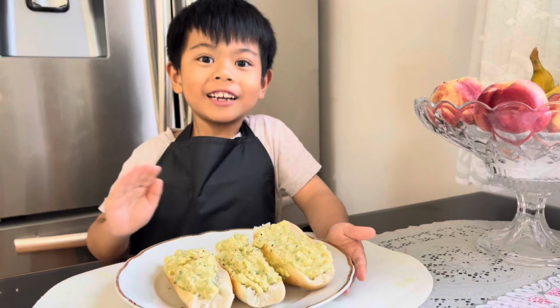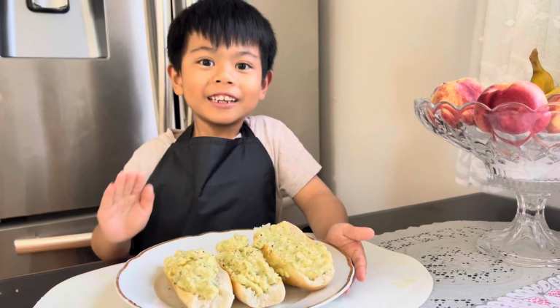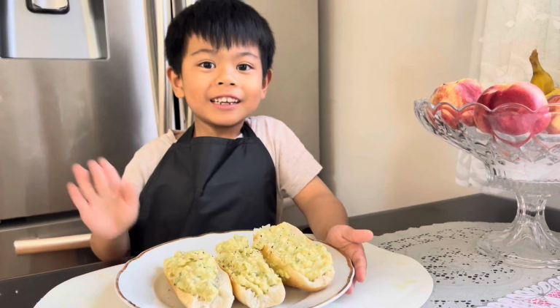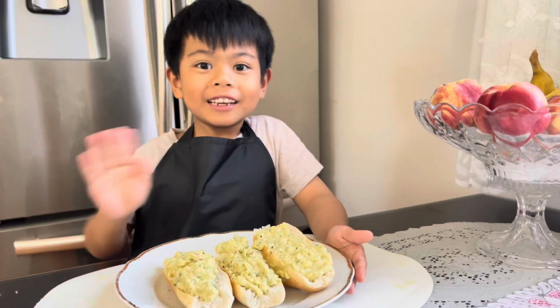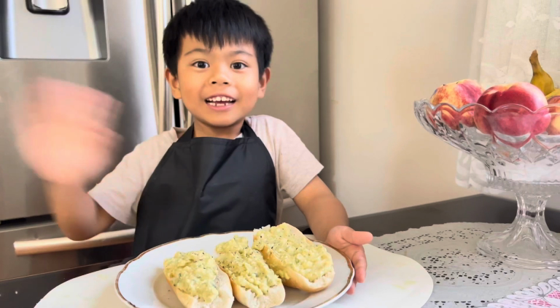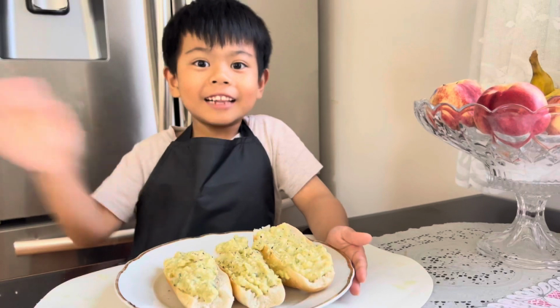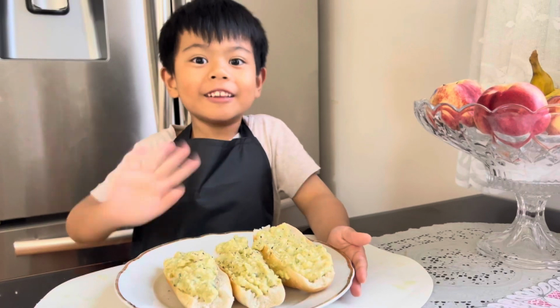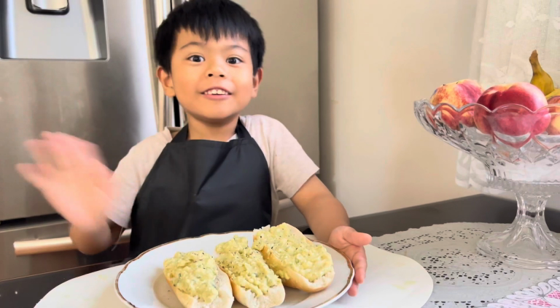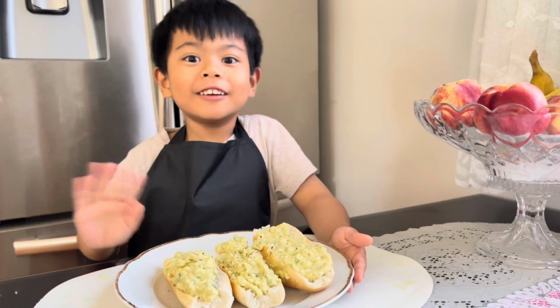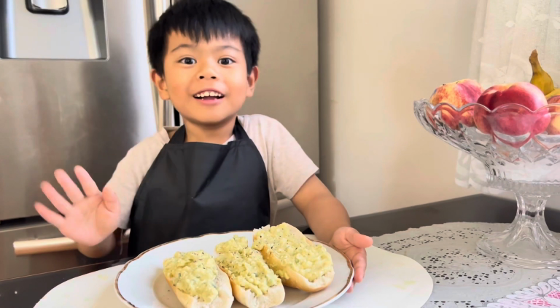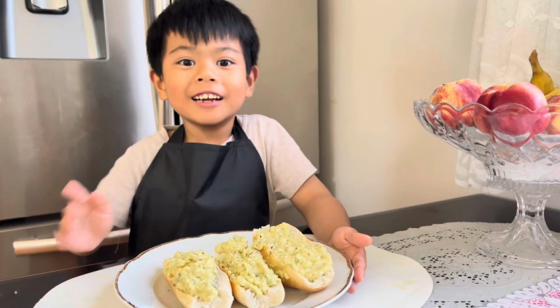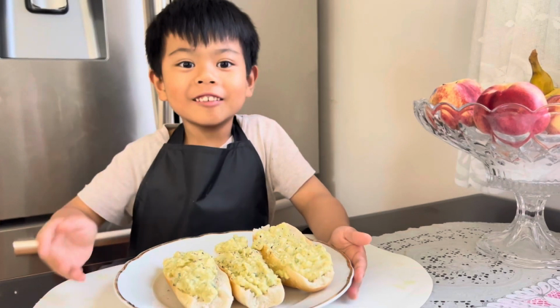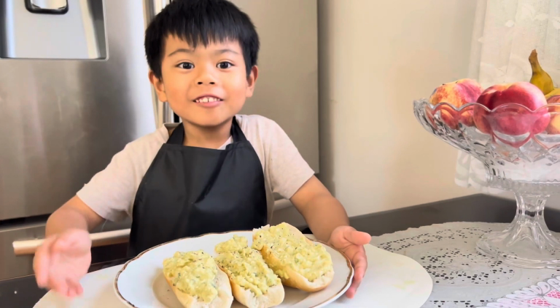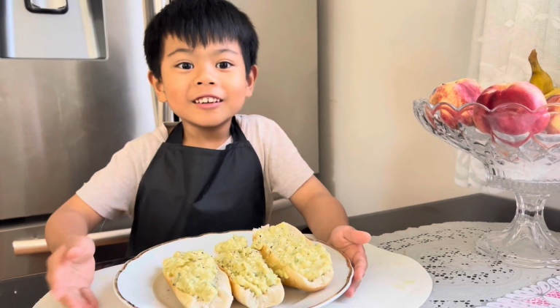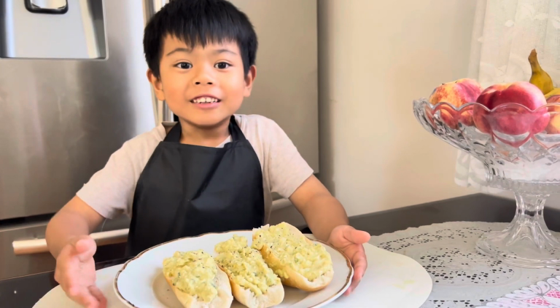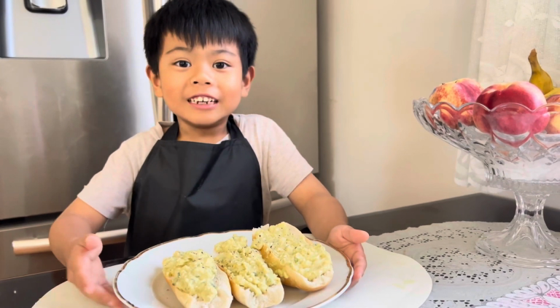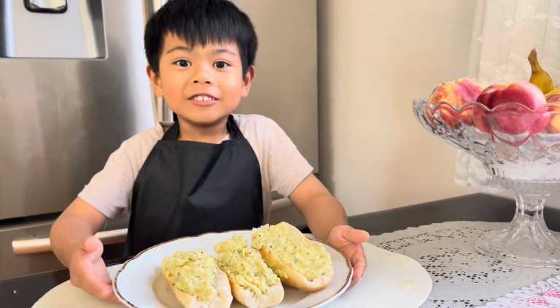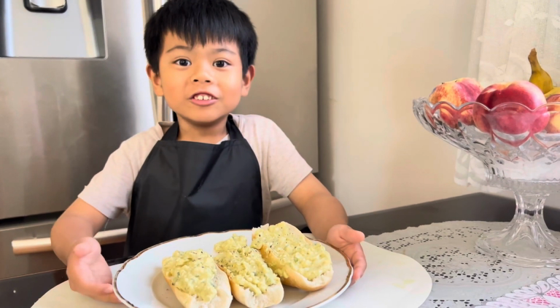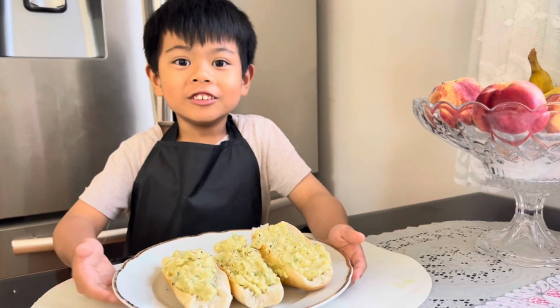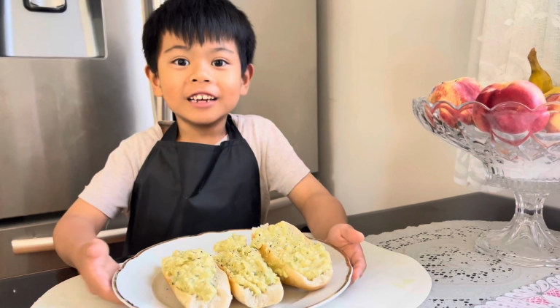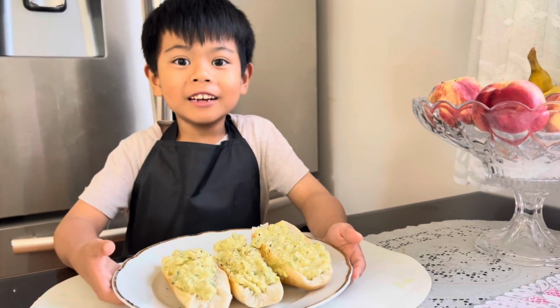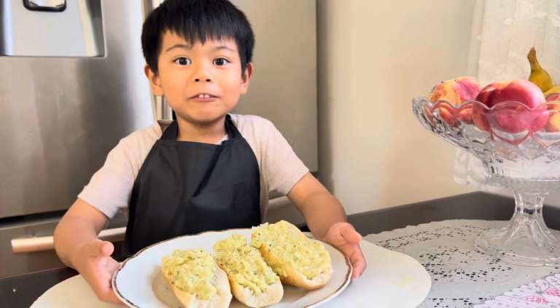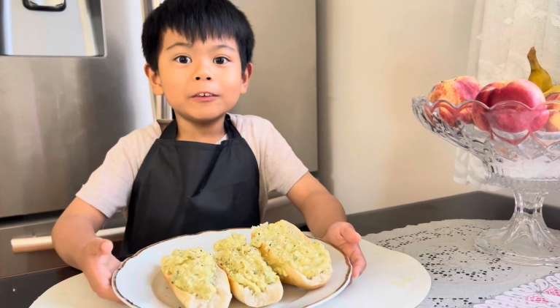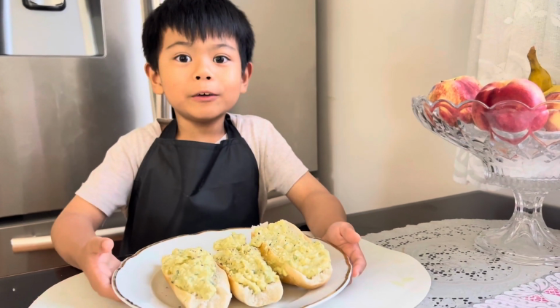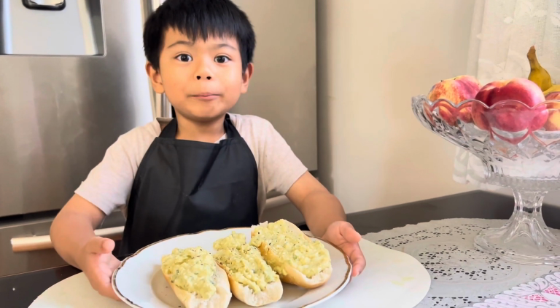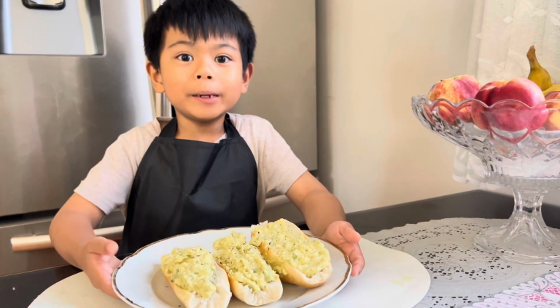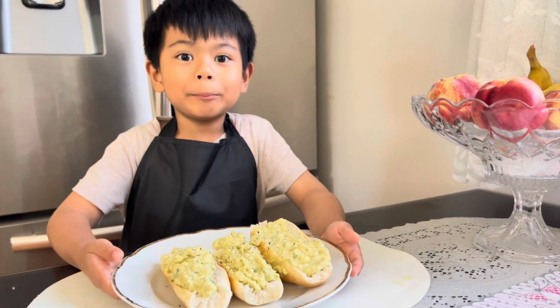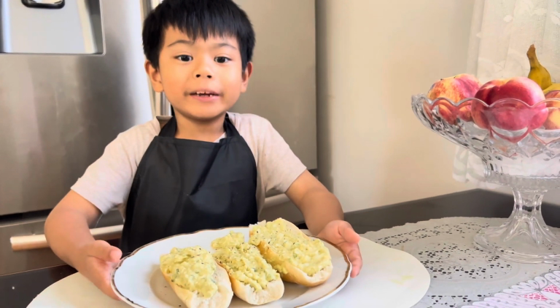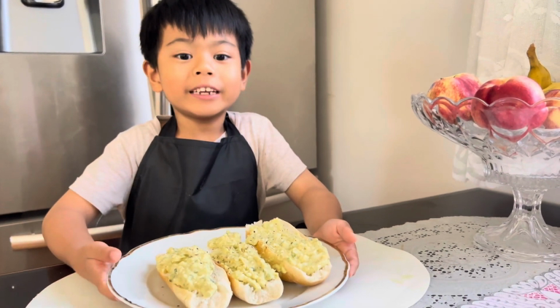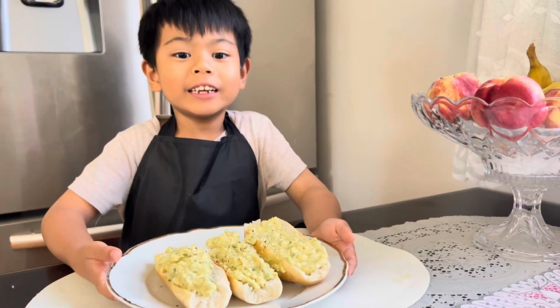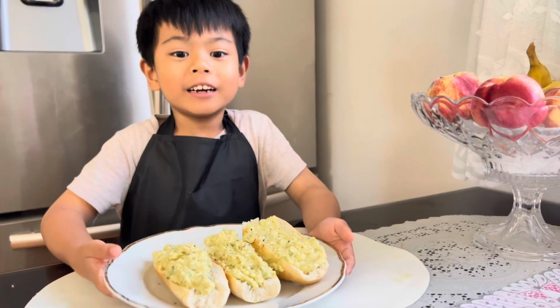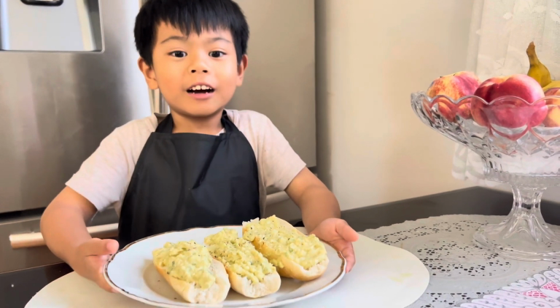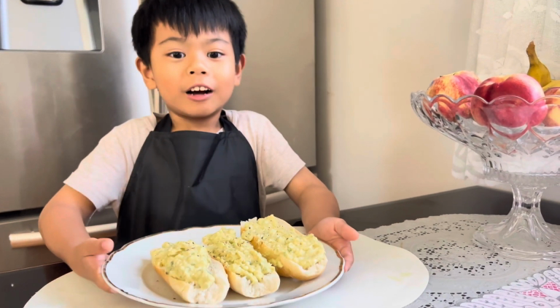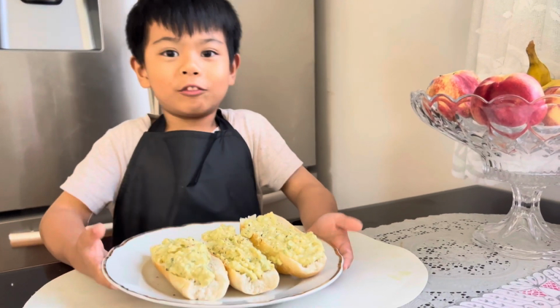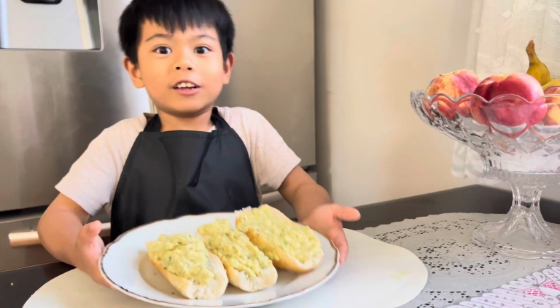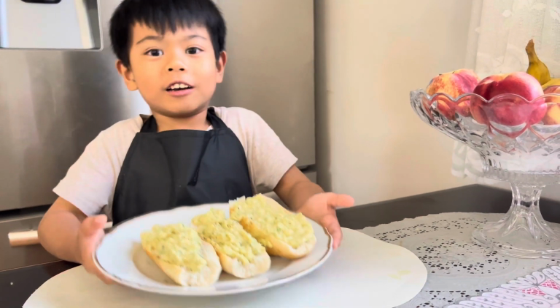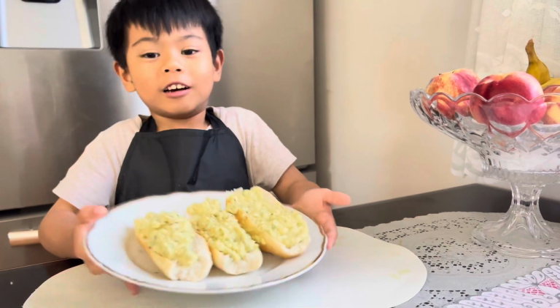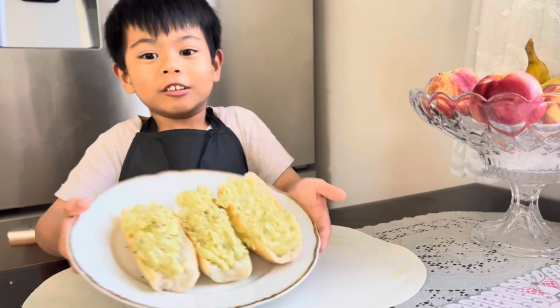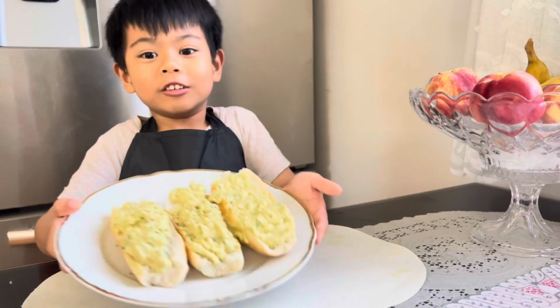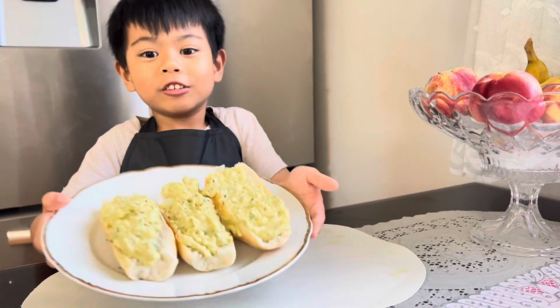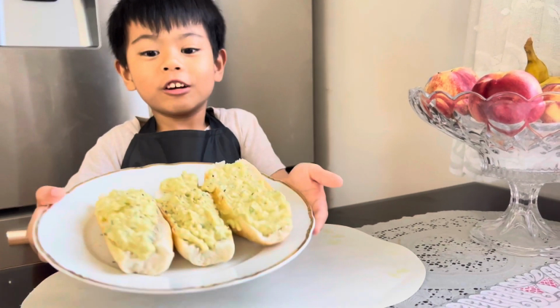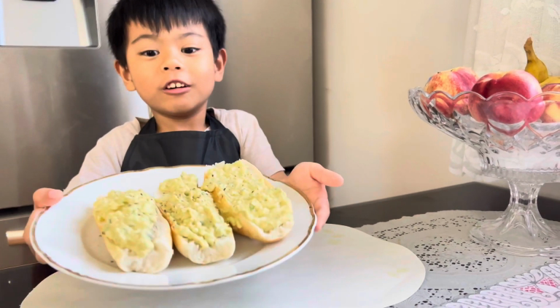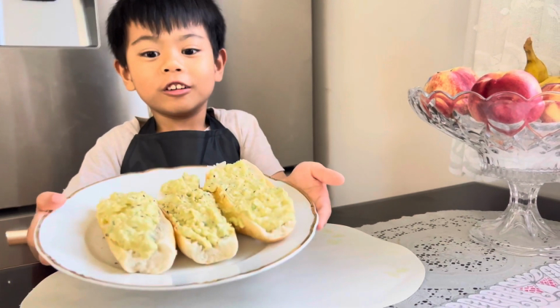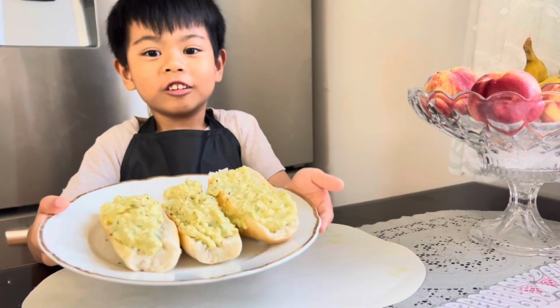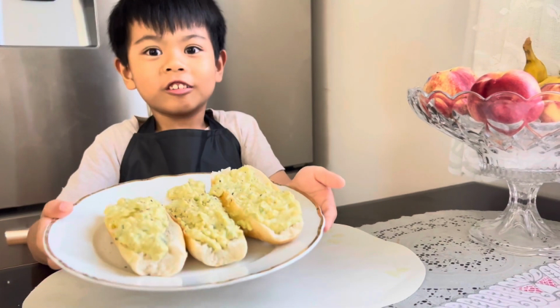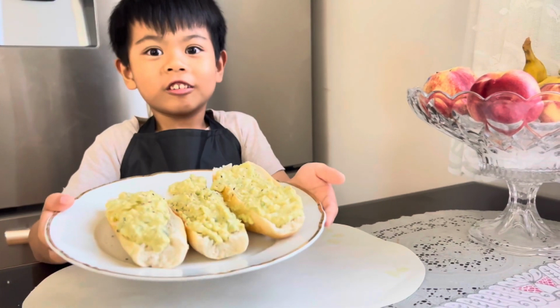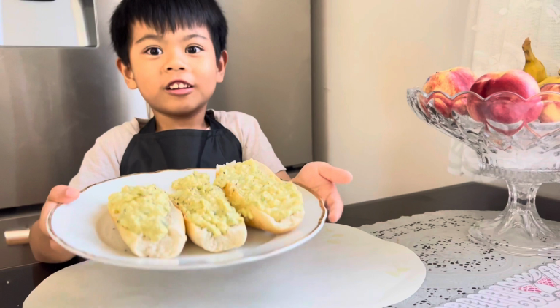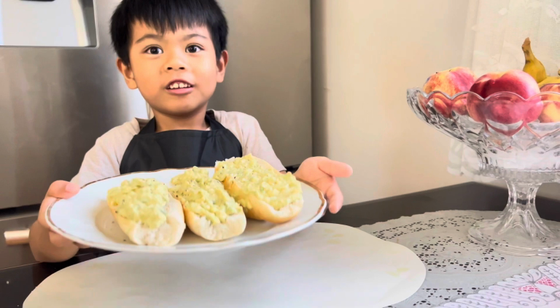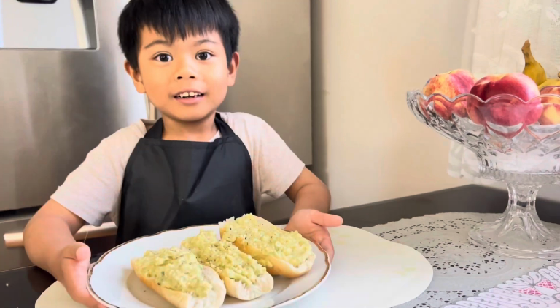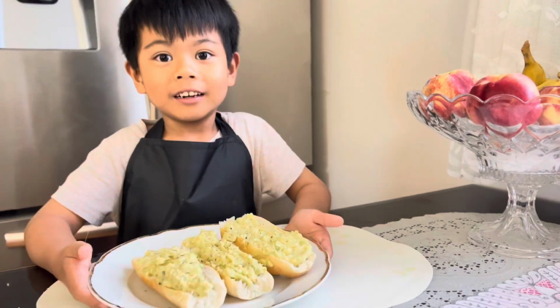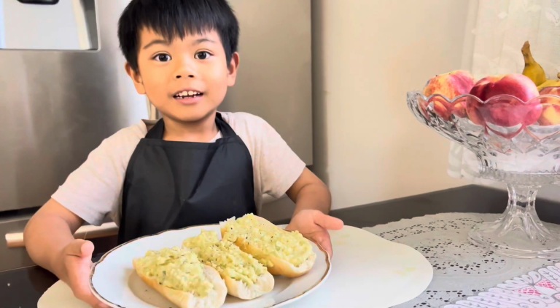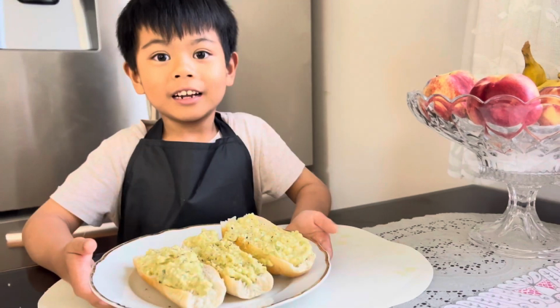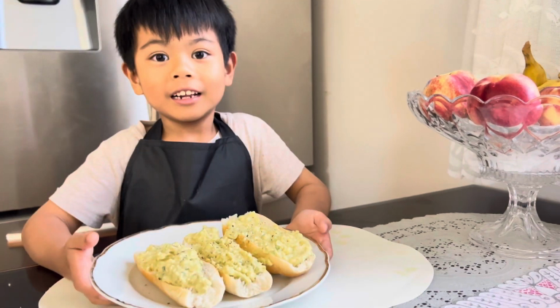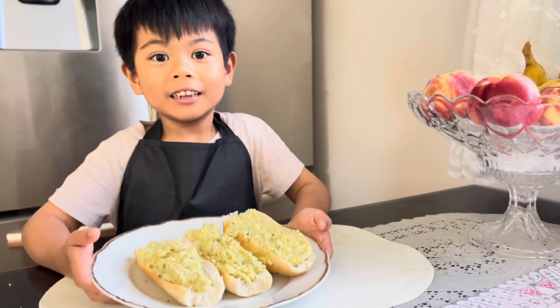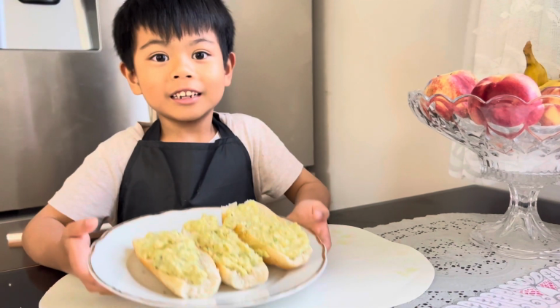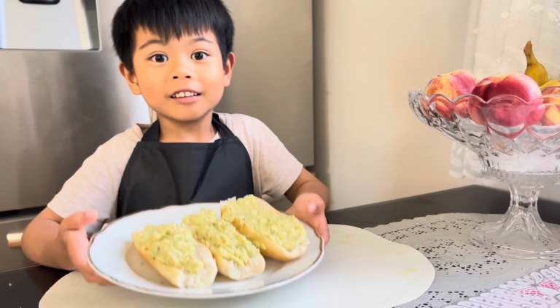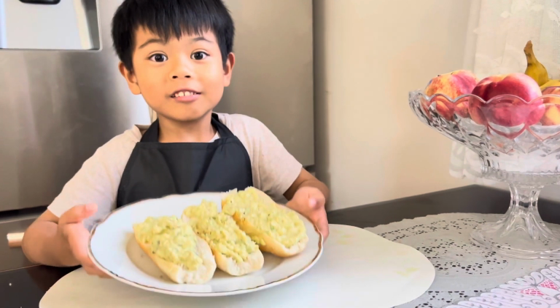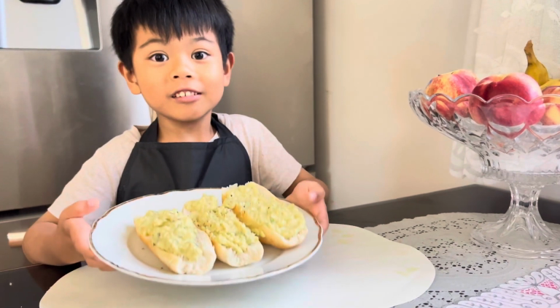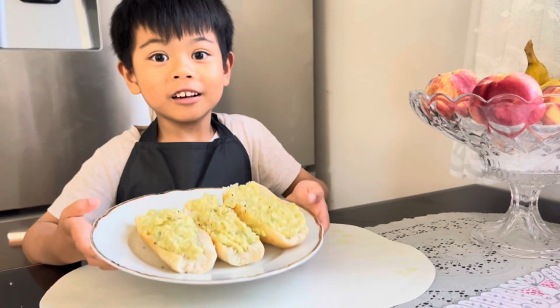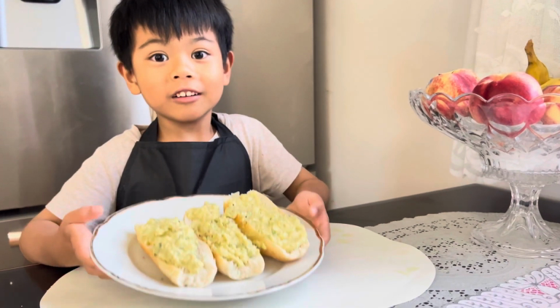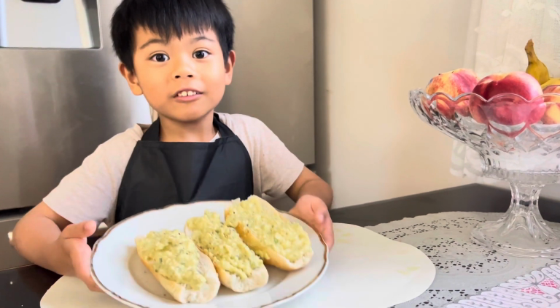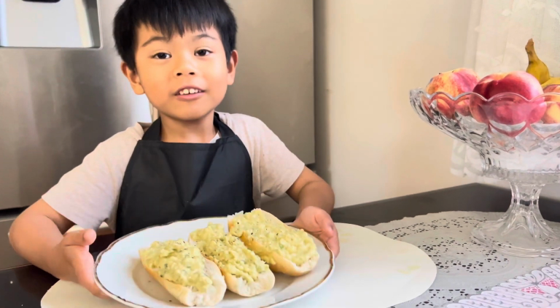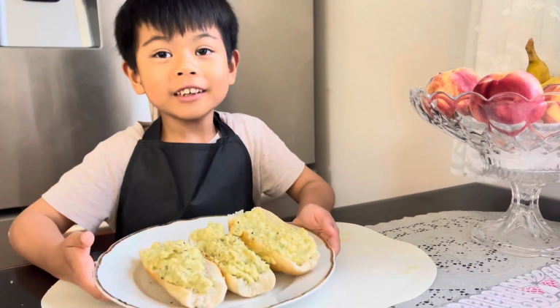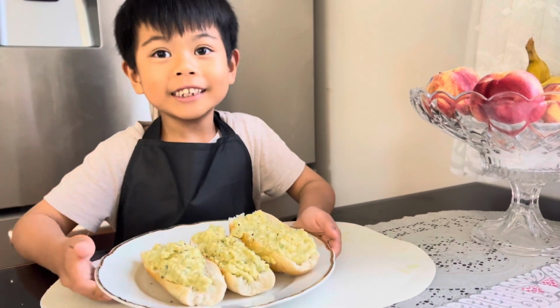Hello guys, today we'll be making avocado toast and let's start cooking.